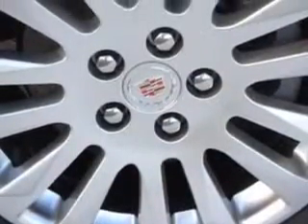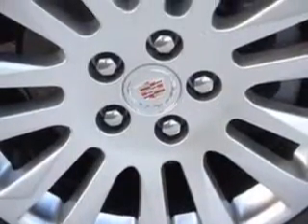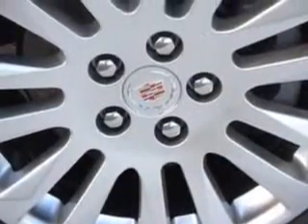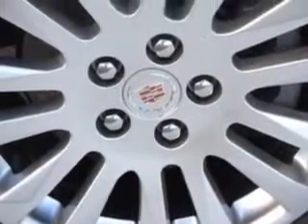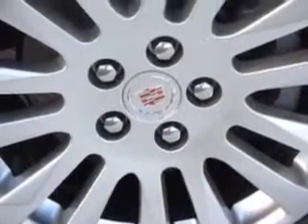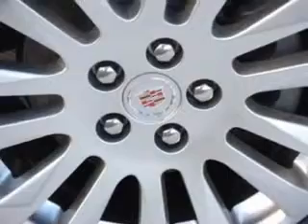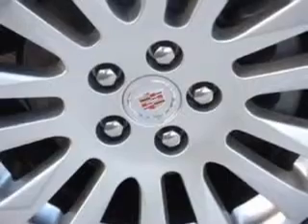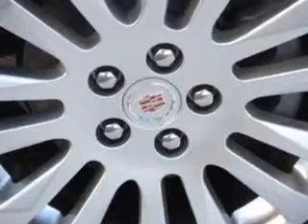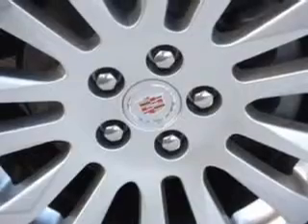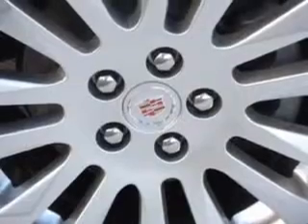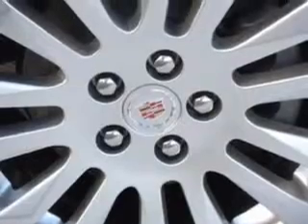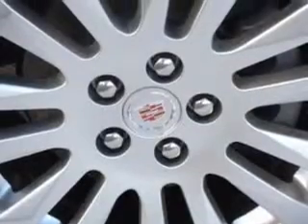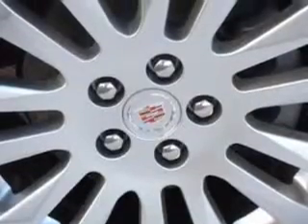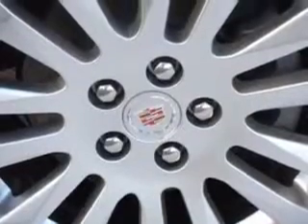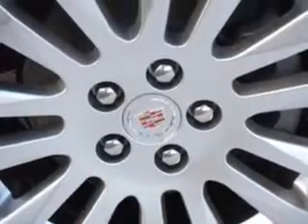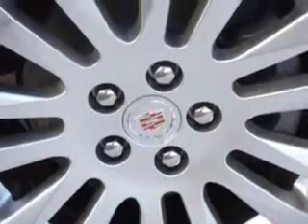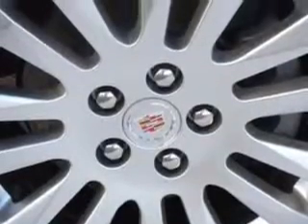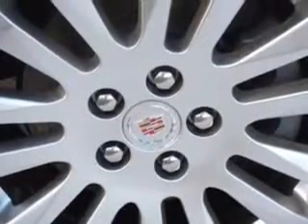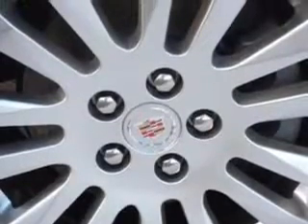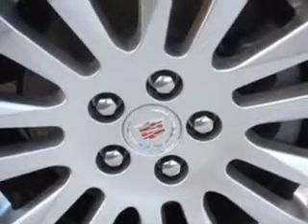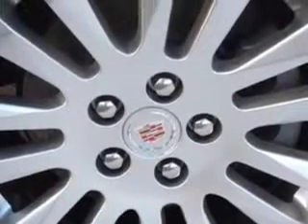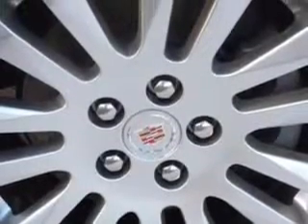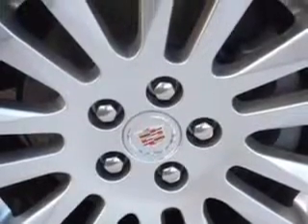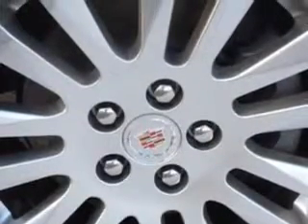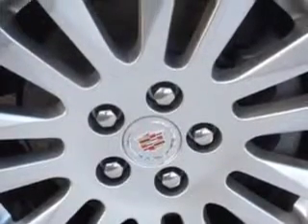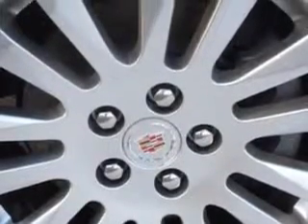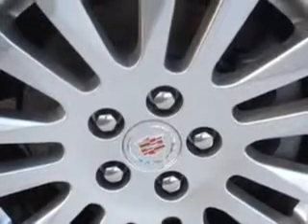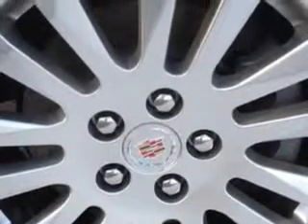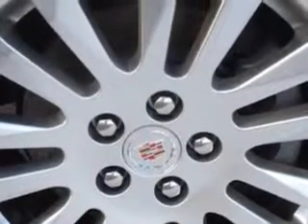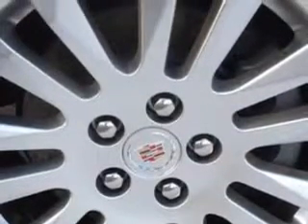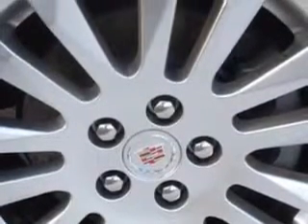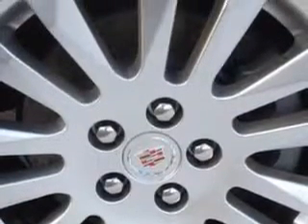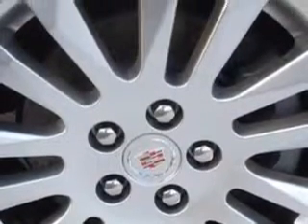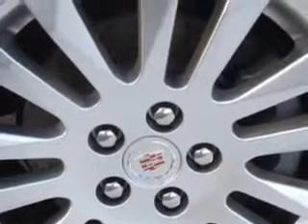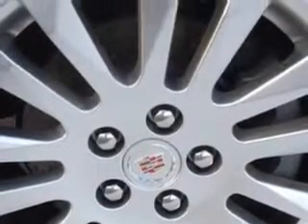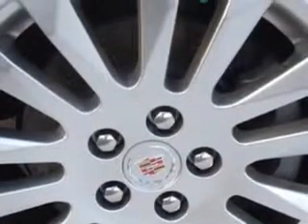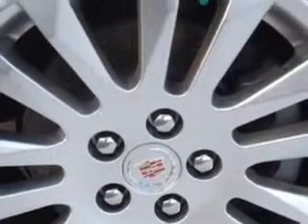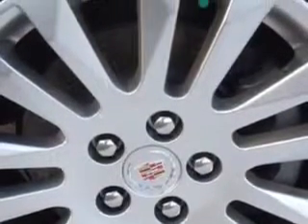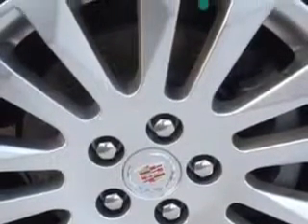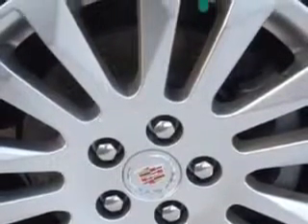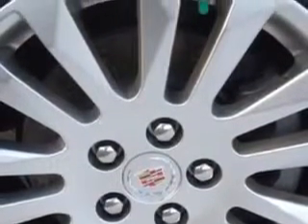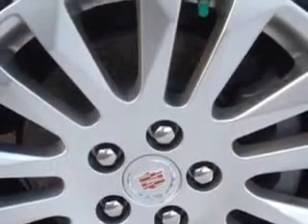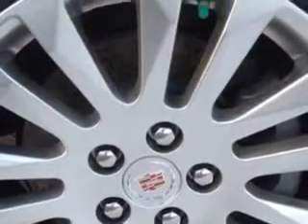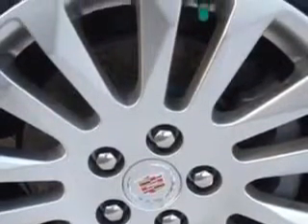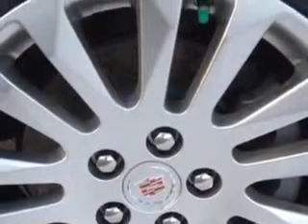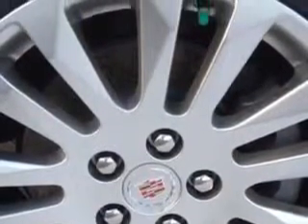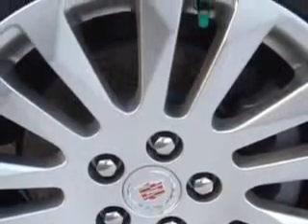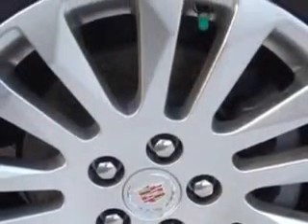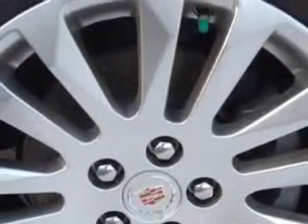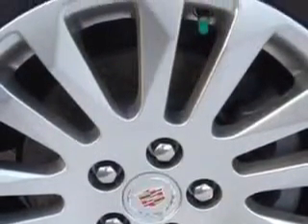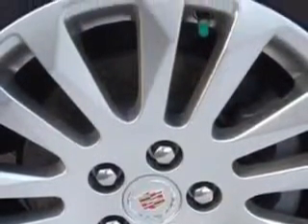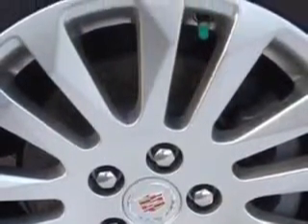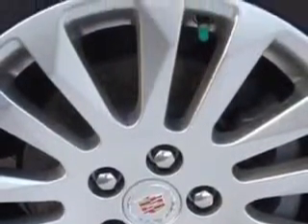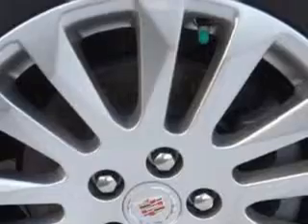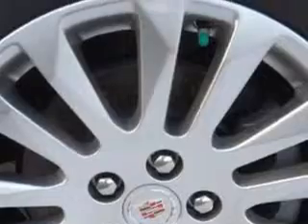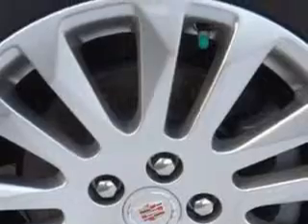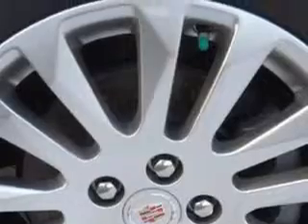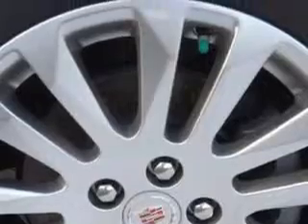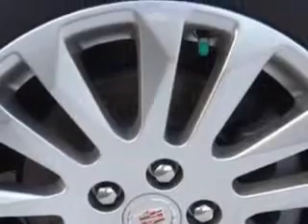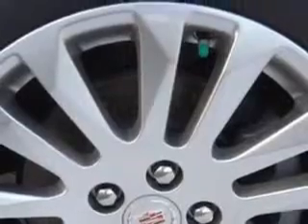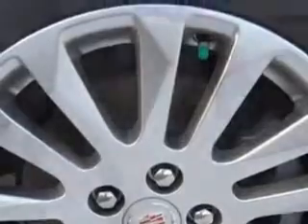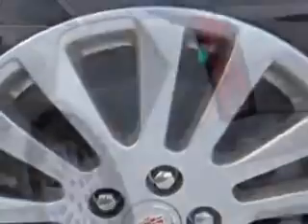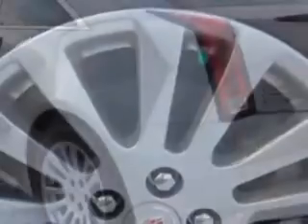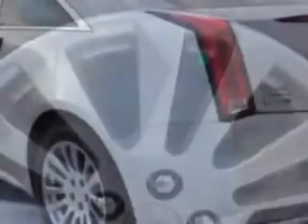Blind Spot Detection Information System, Auto Dimming Inside Rear View Mirror, Electronic Stability Control, and Remote Engine Start.